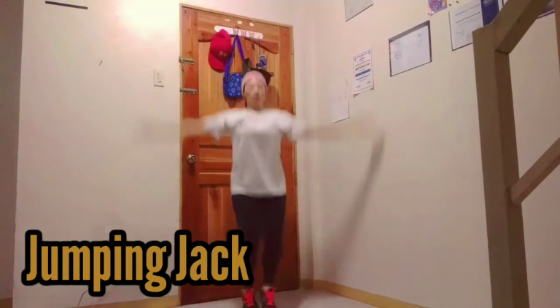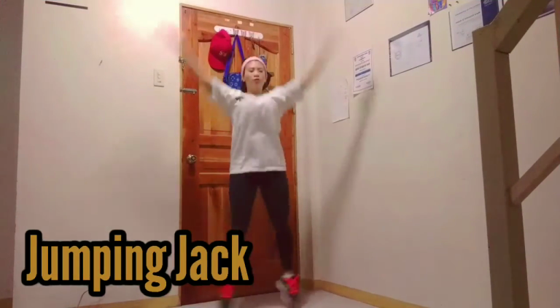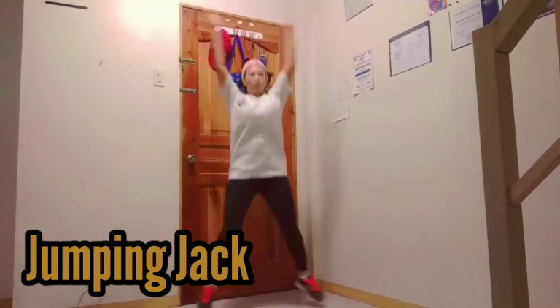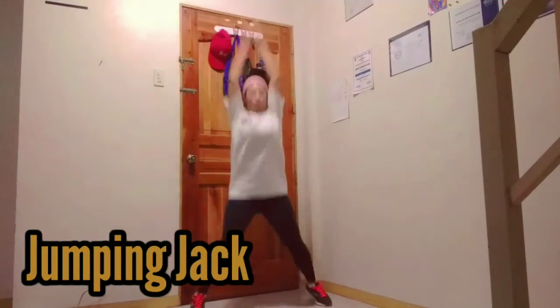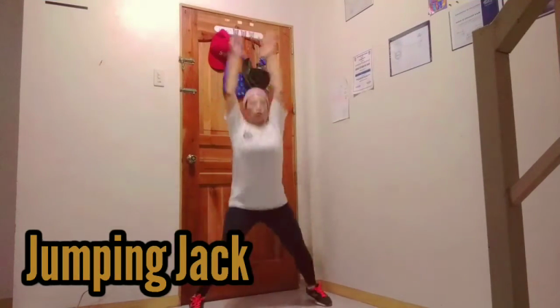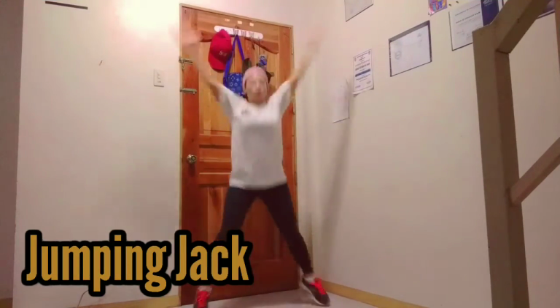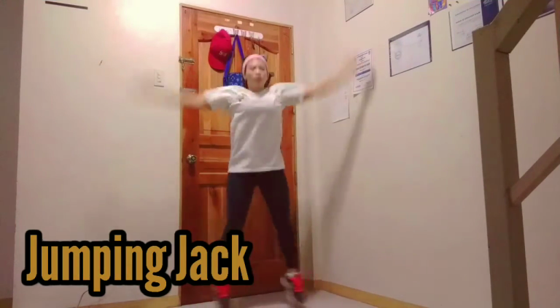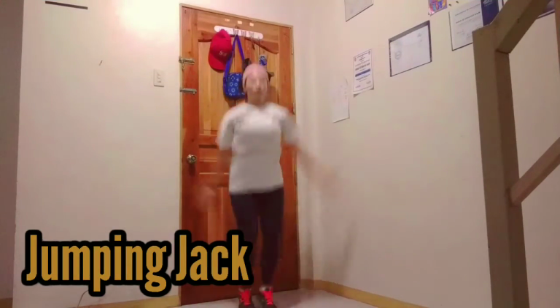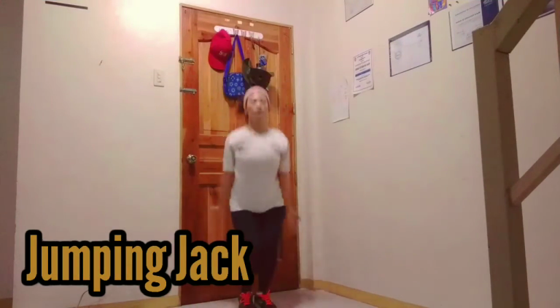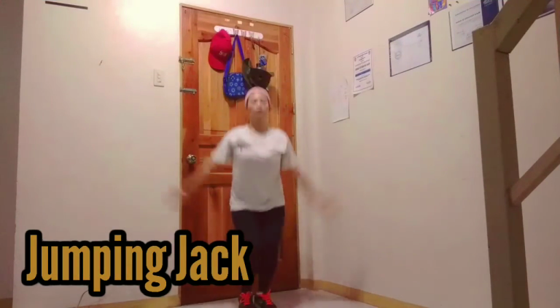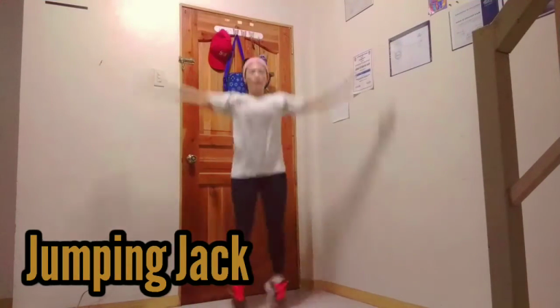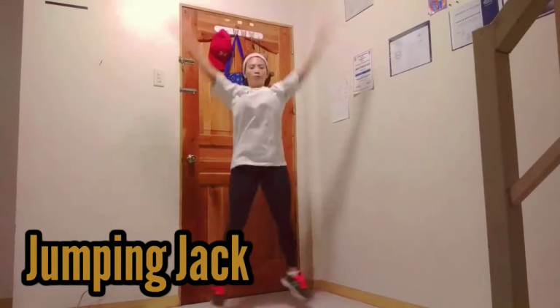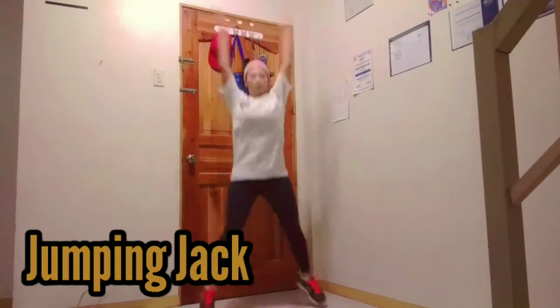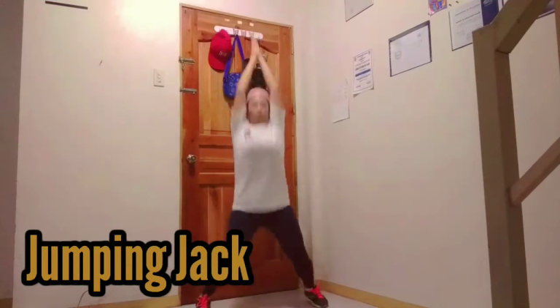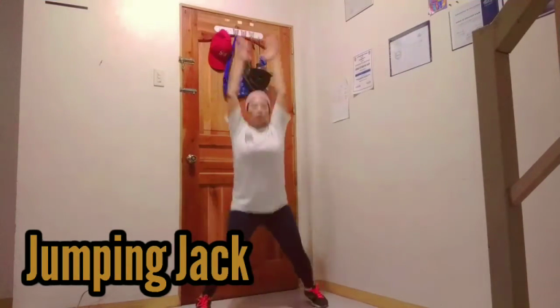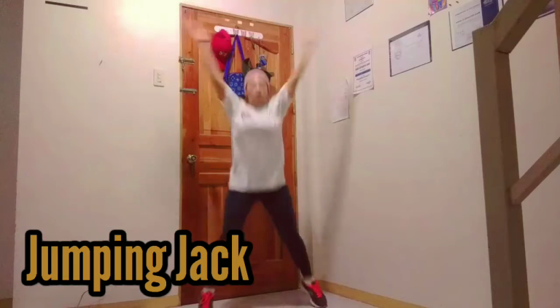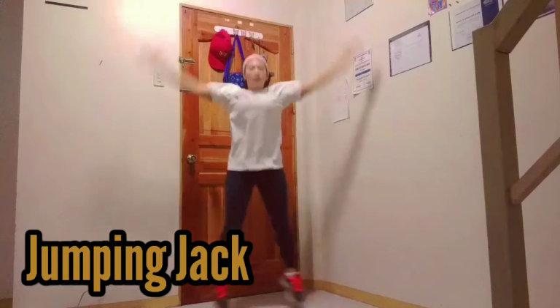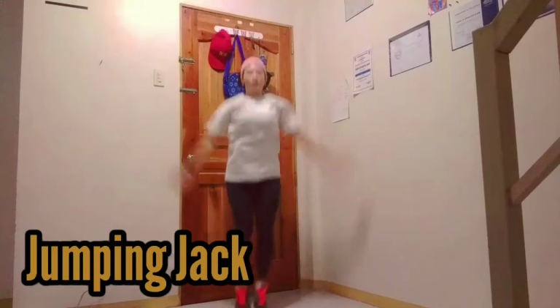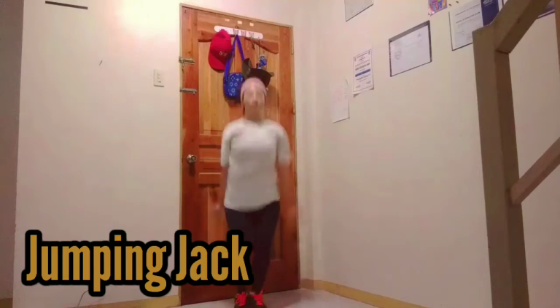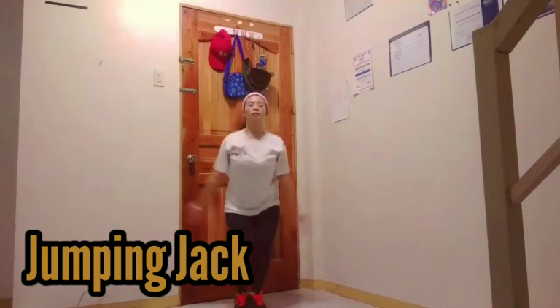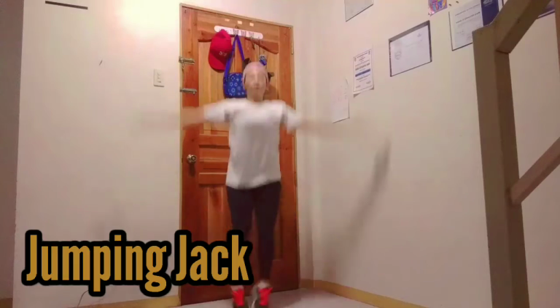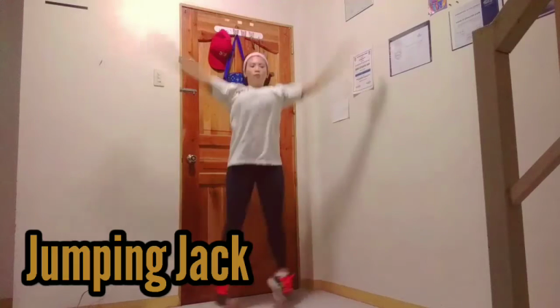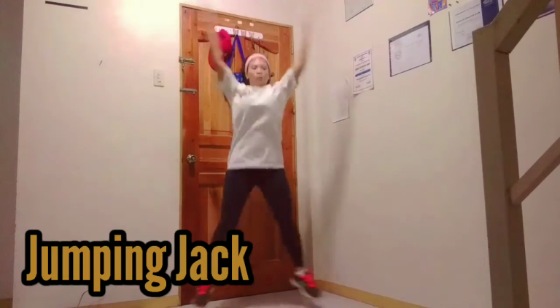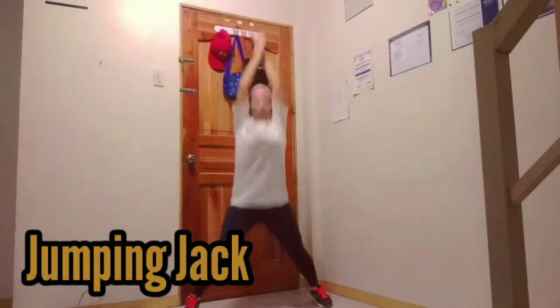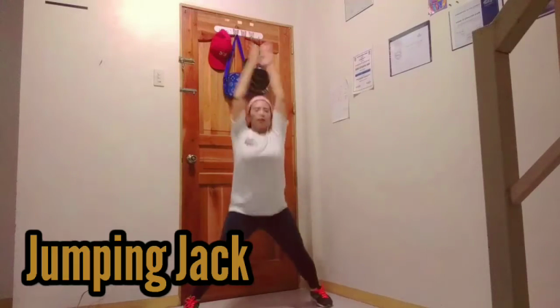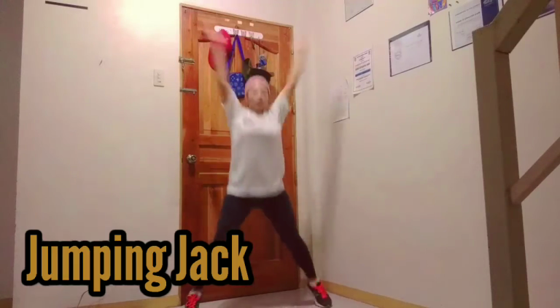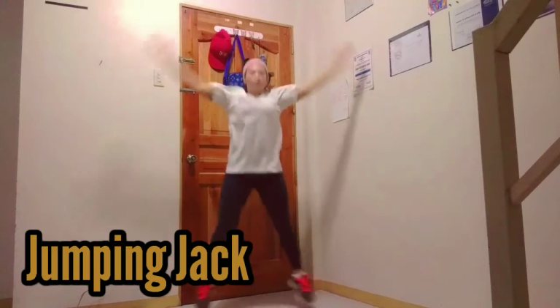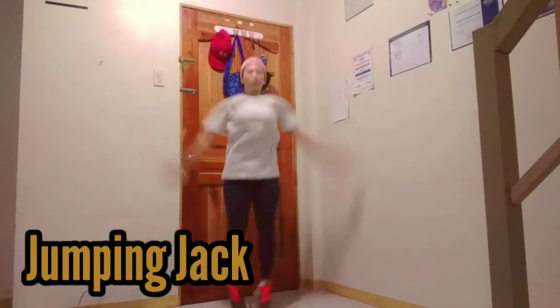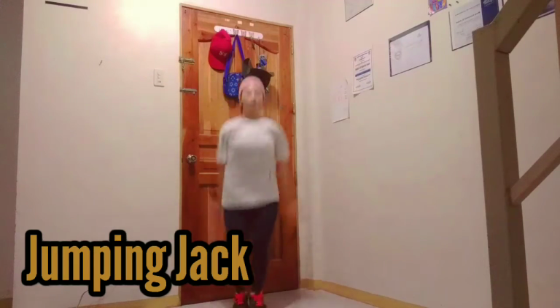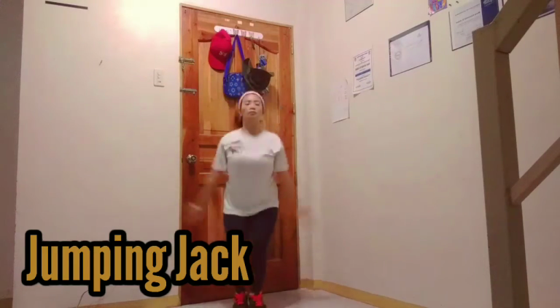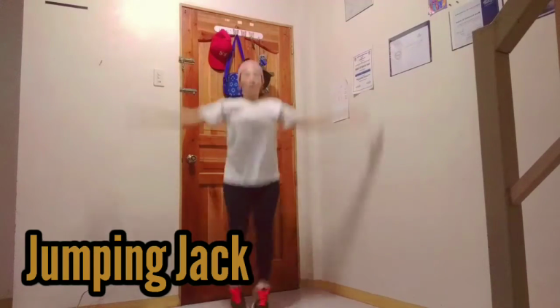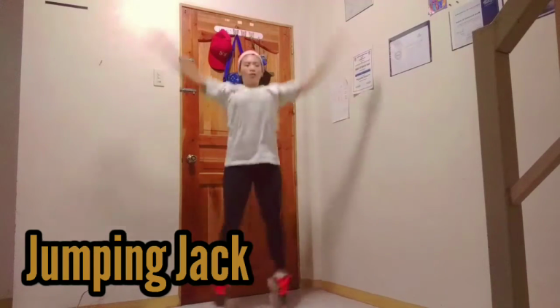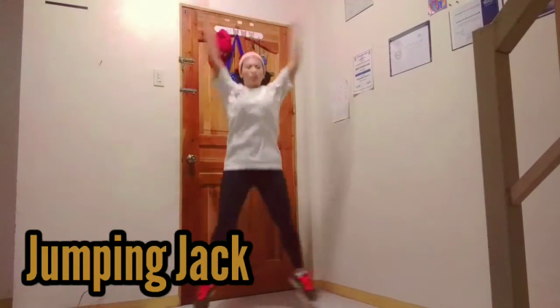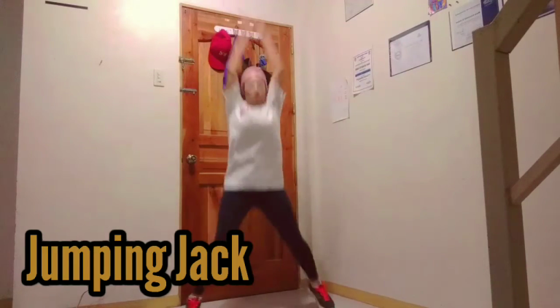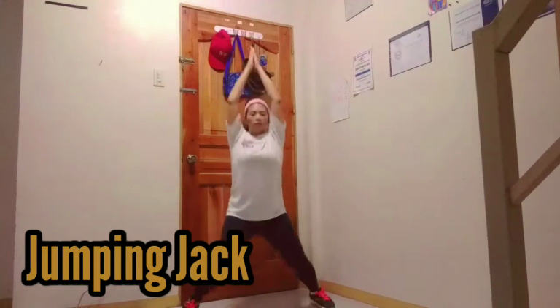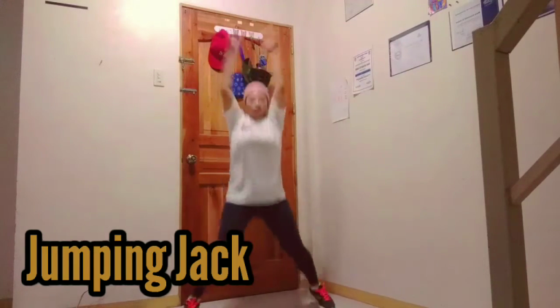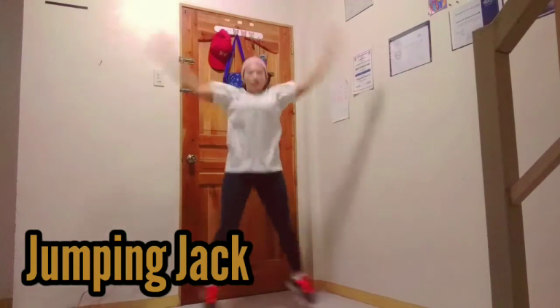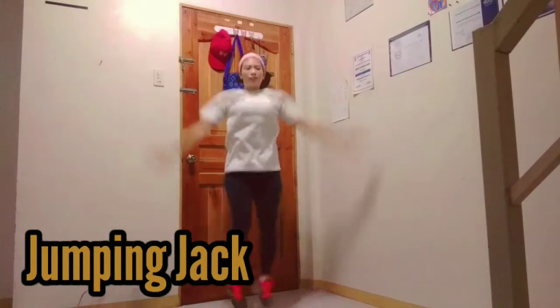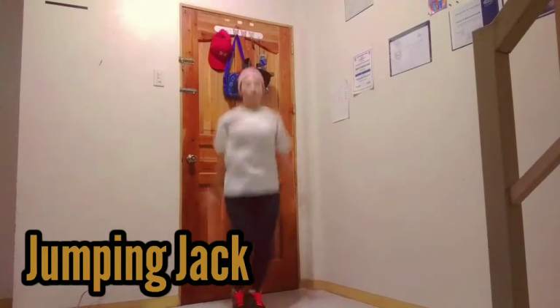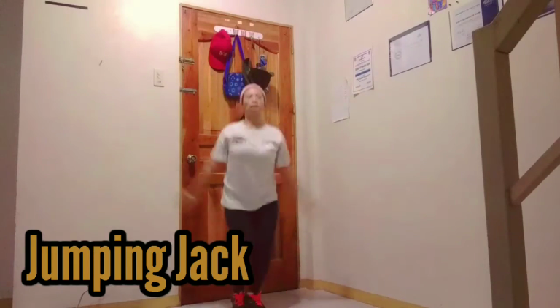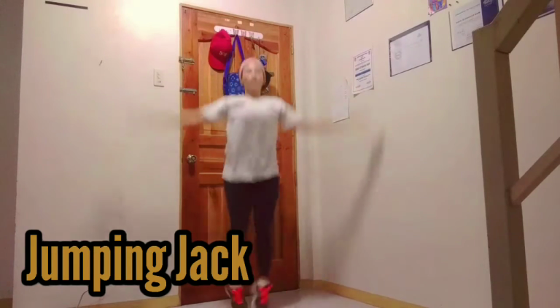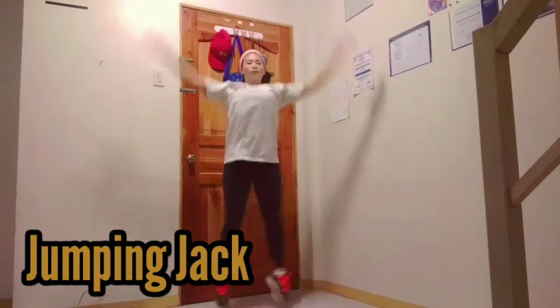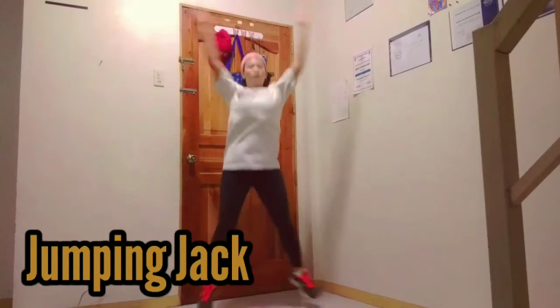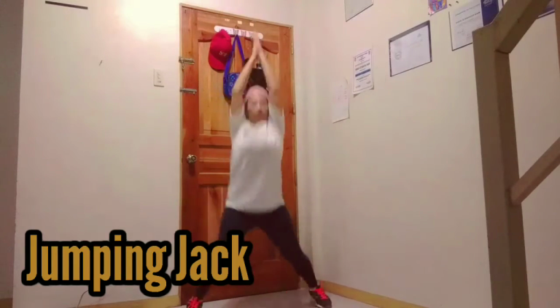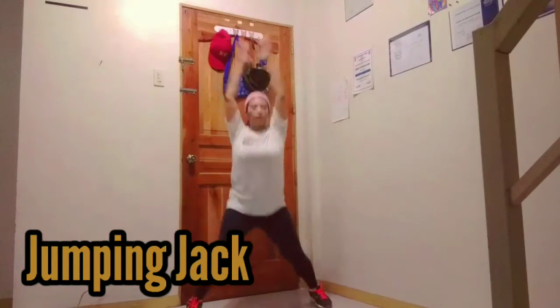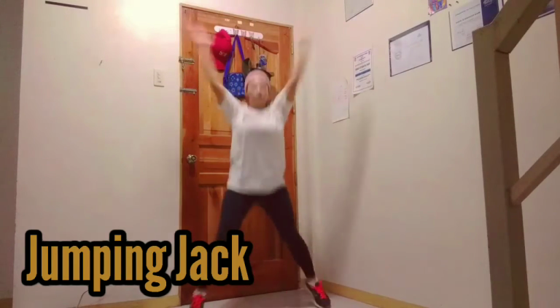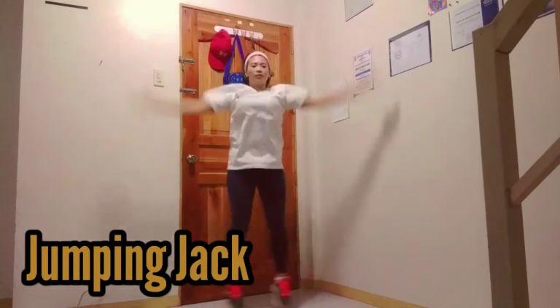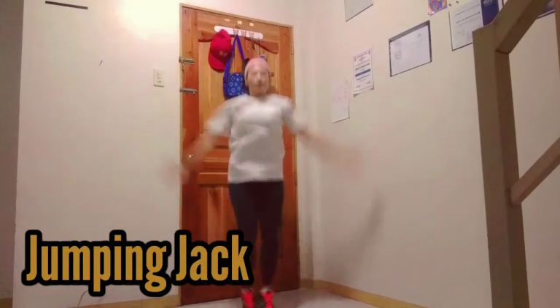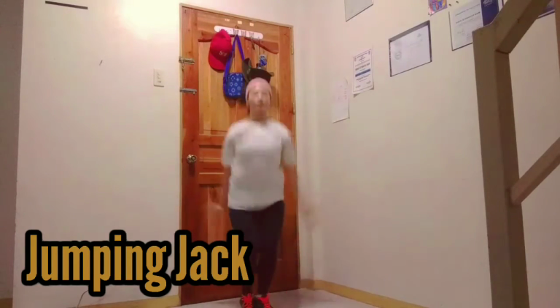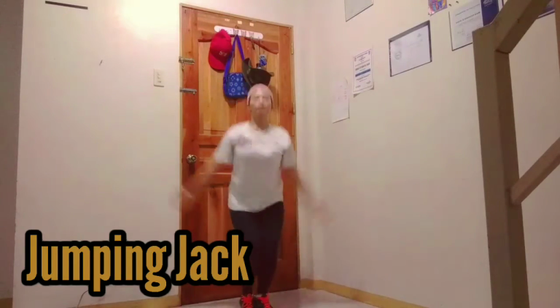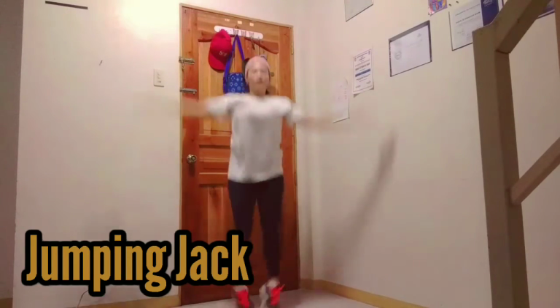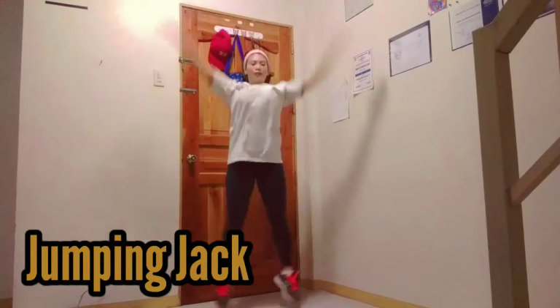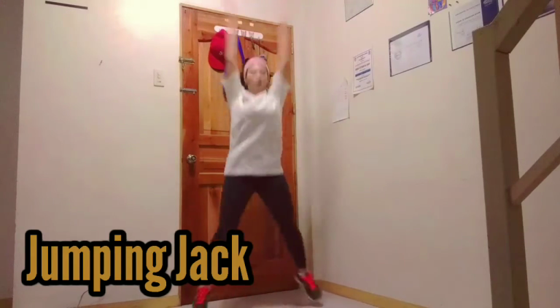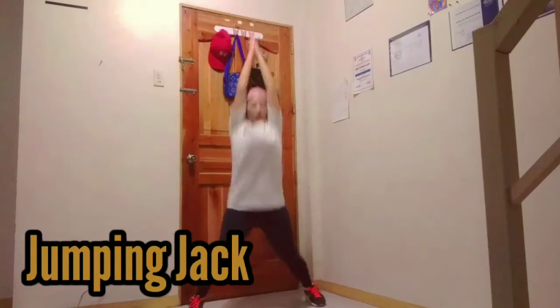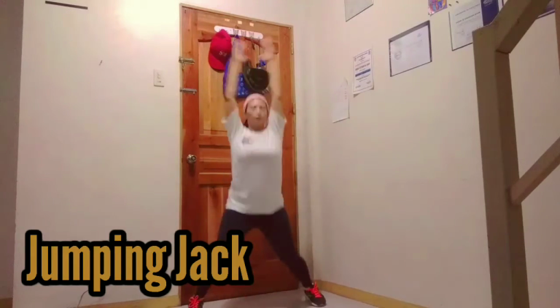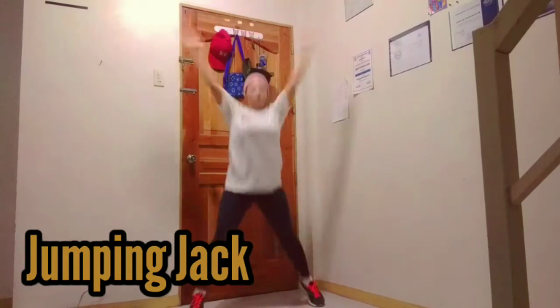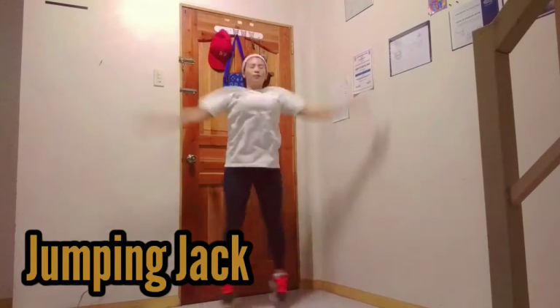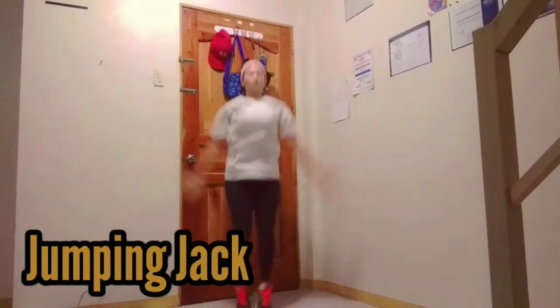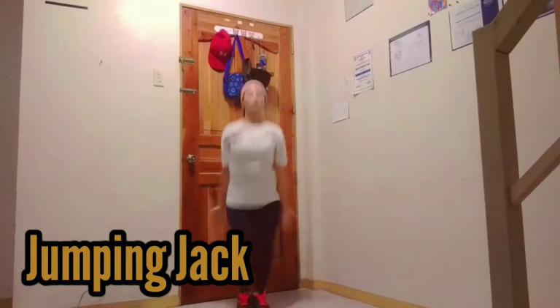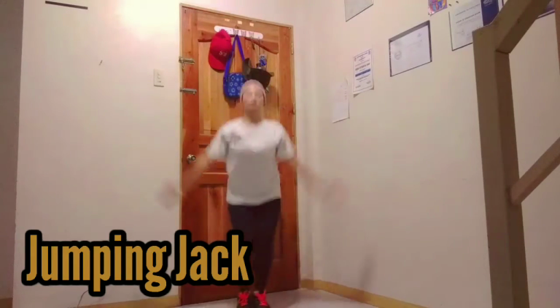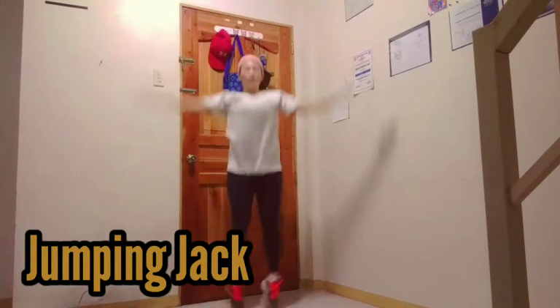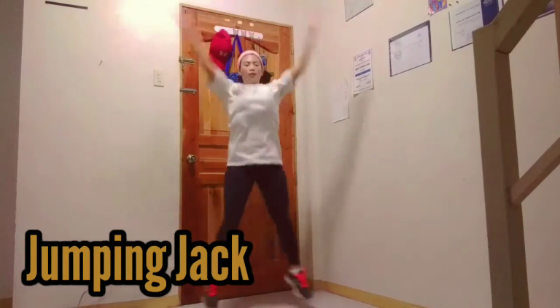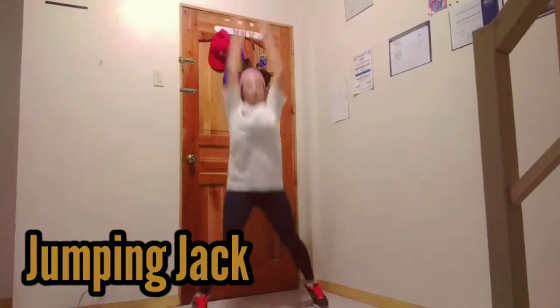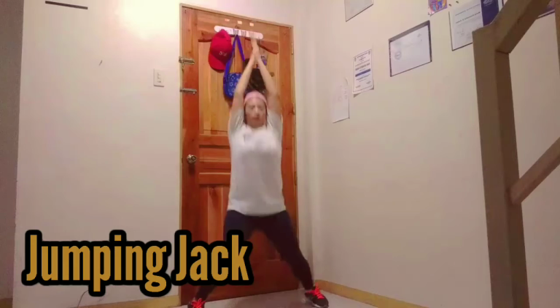Jumping while landing on straddle or feet together, position alternately. You can do this for 25 times.